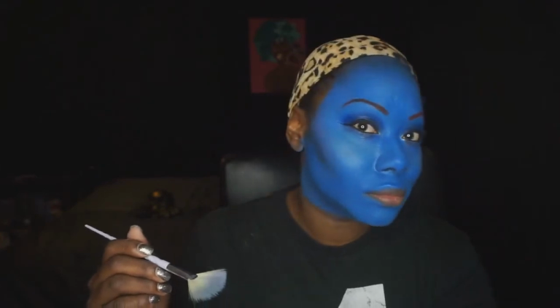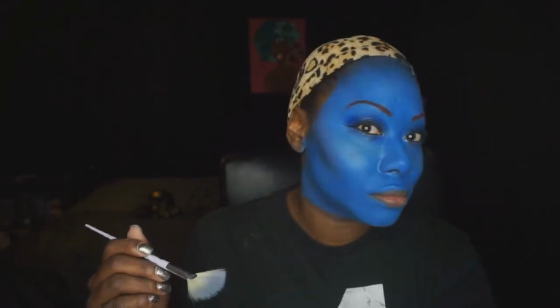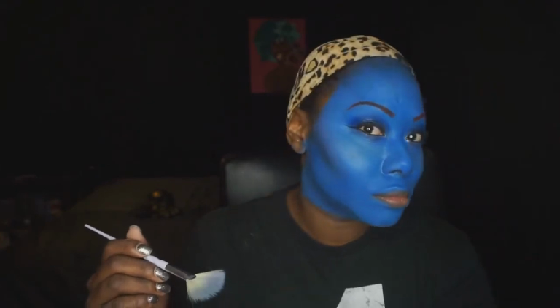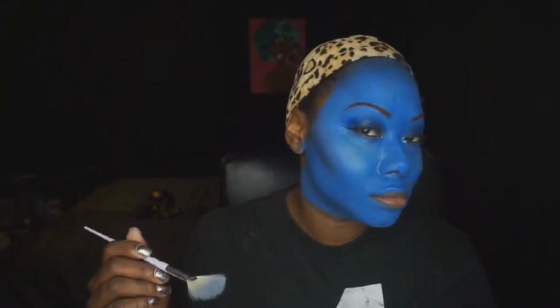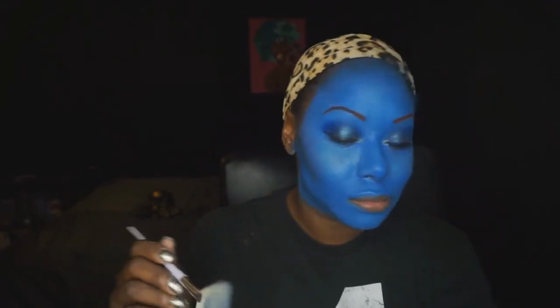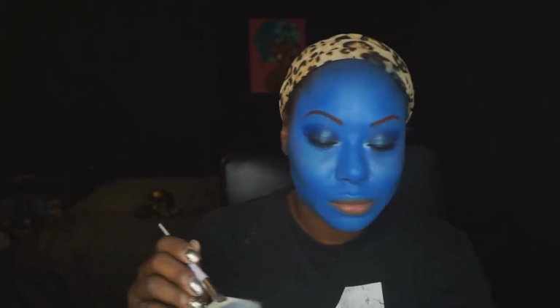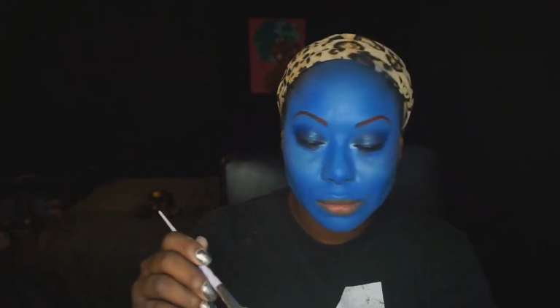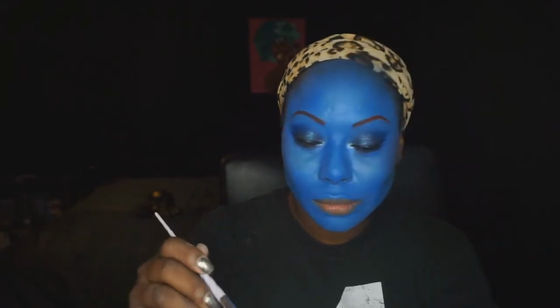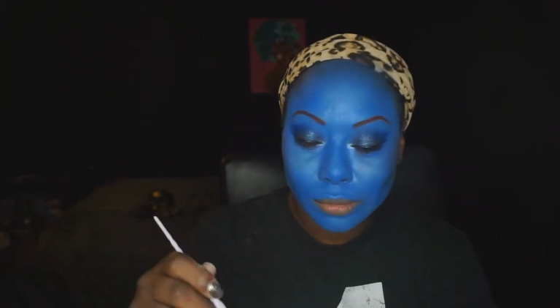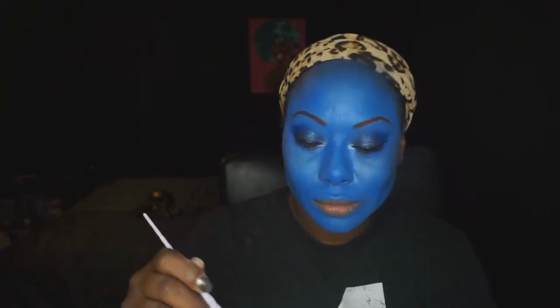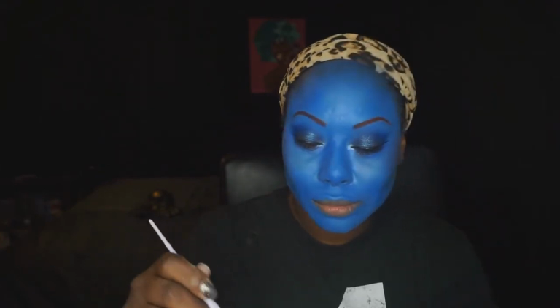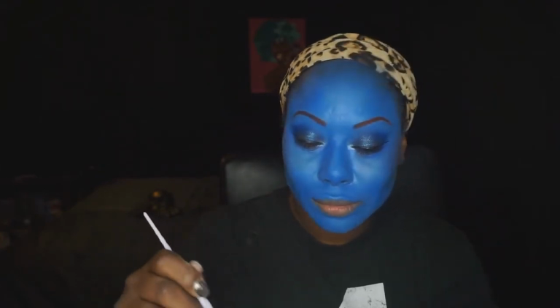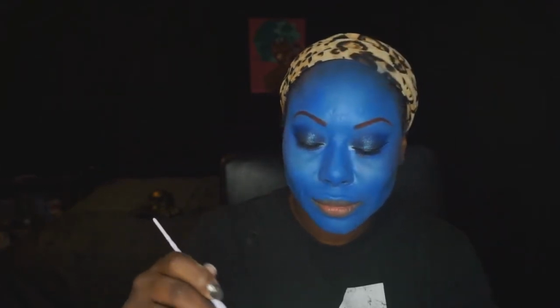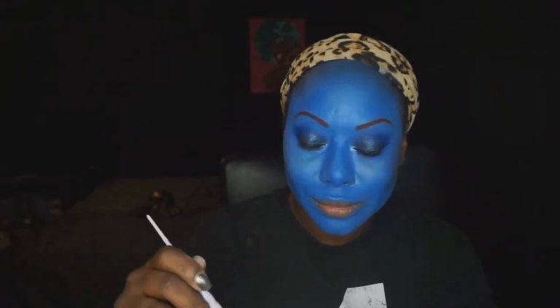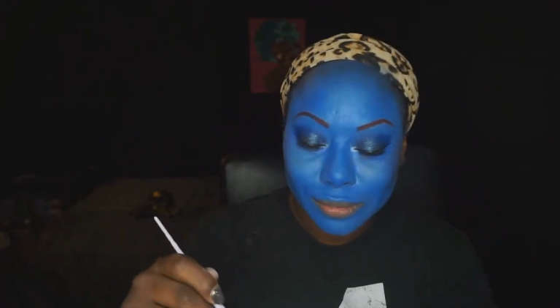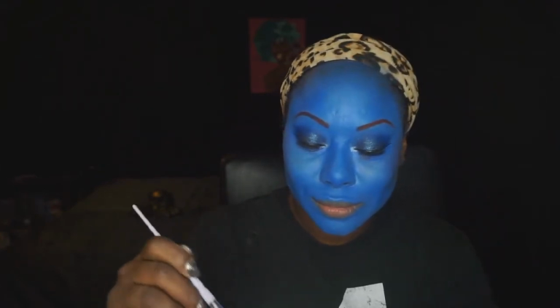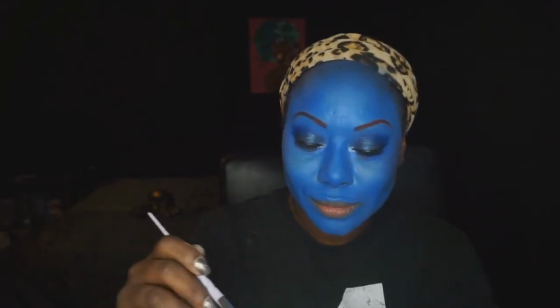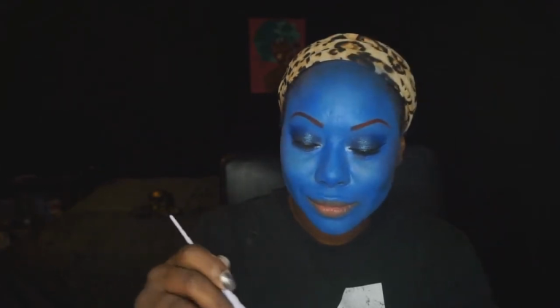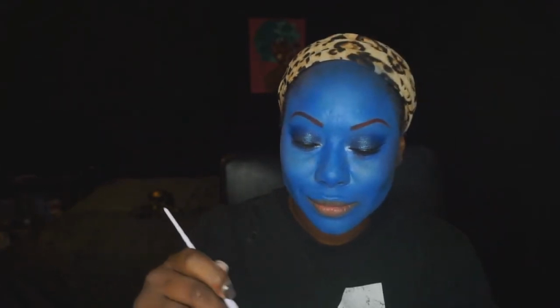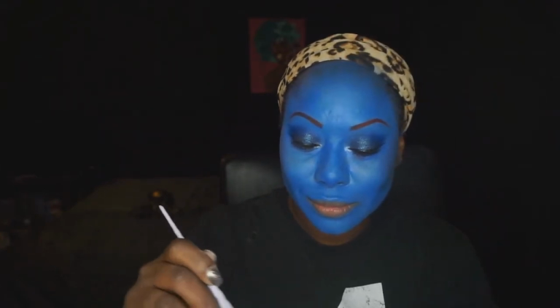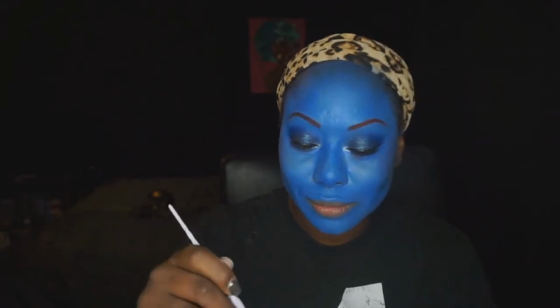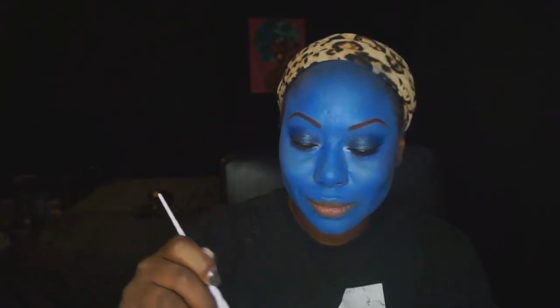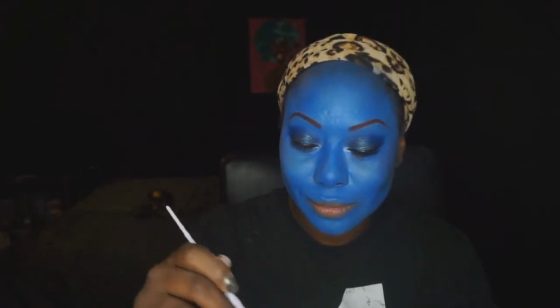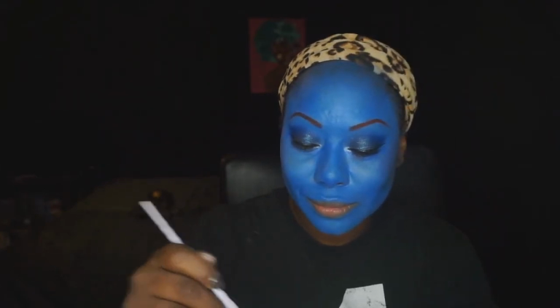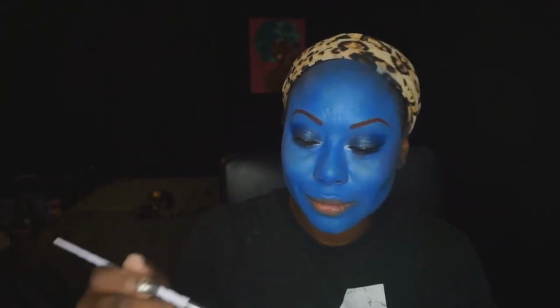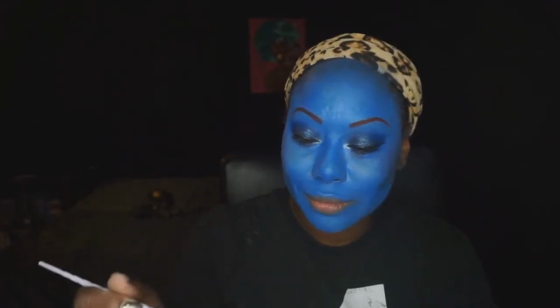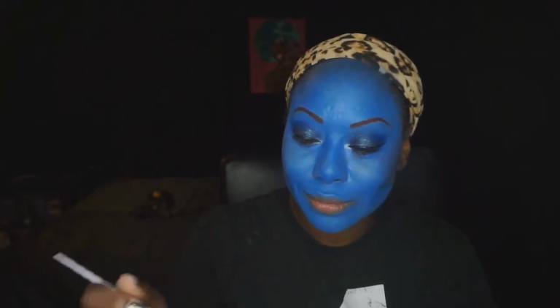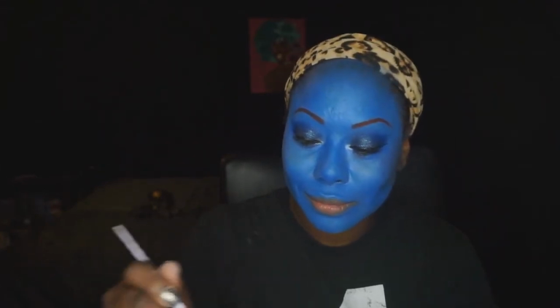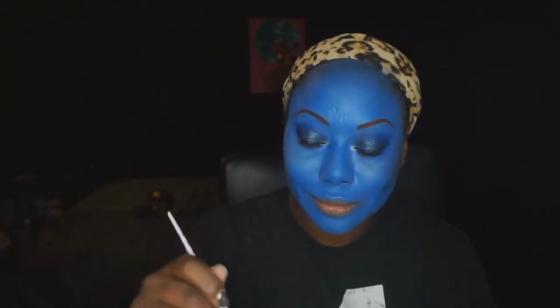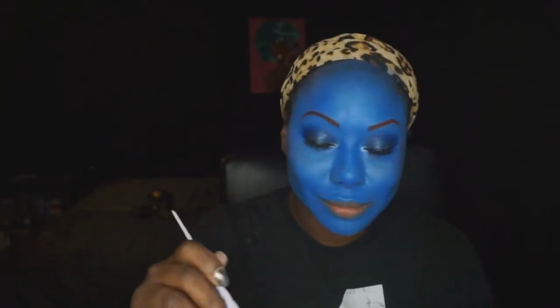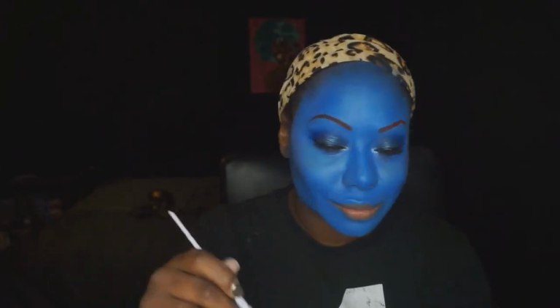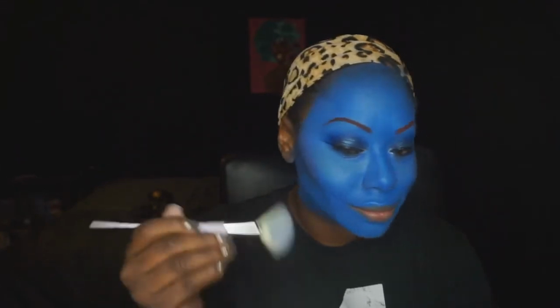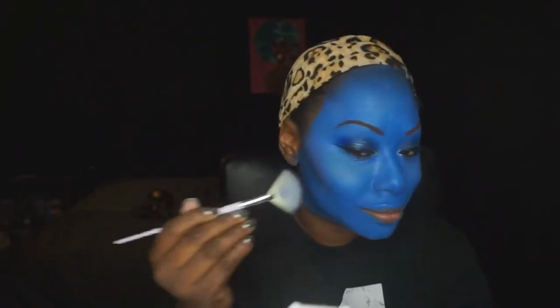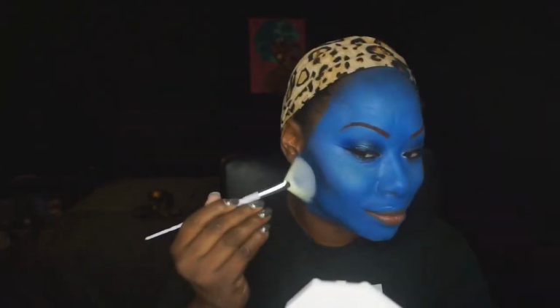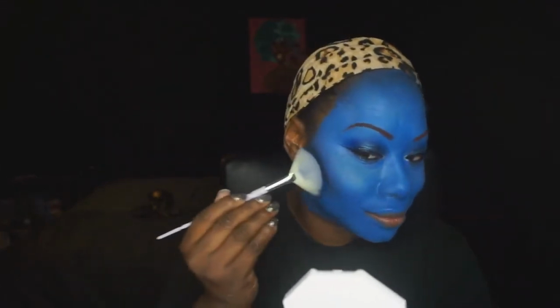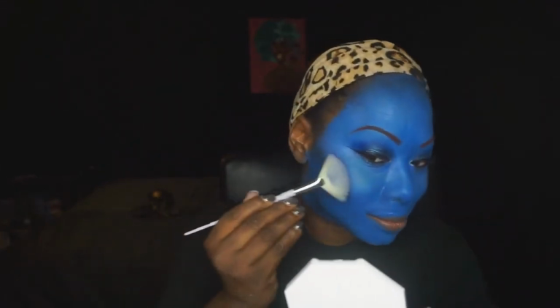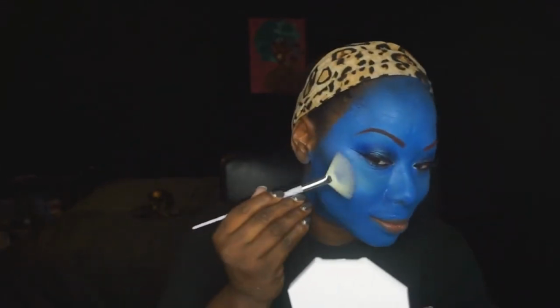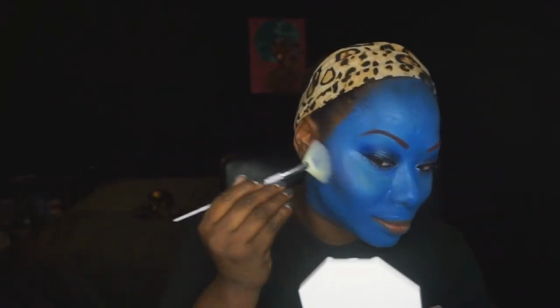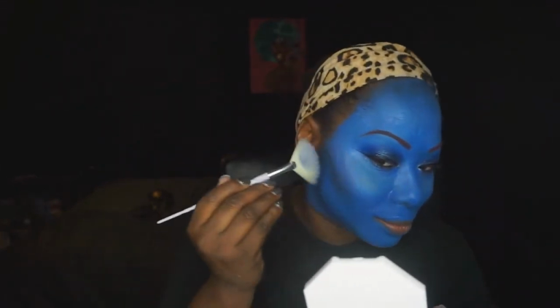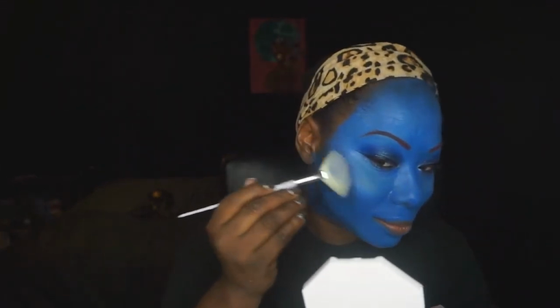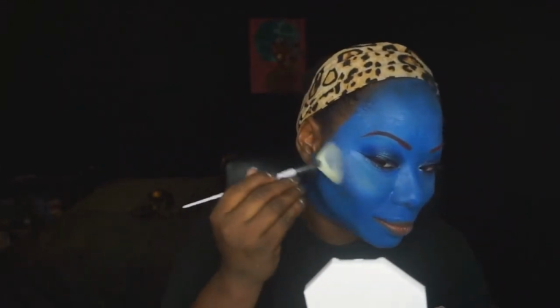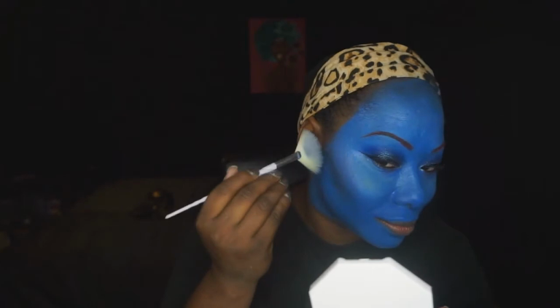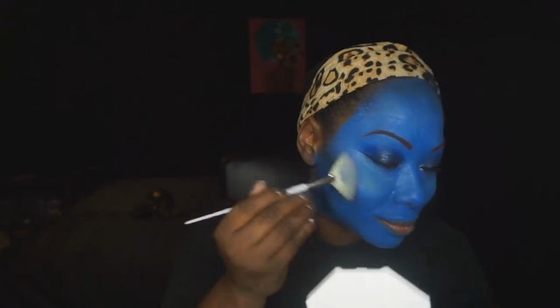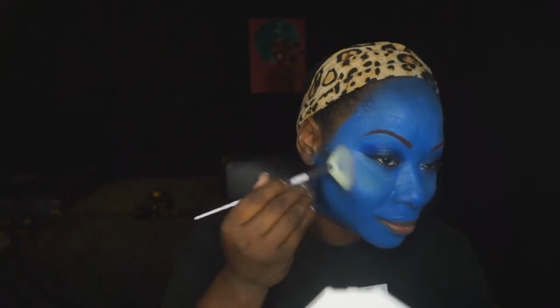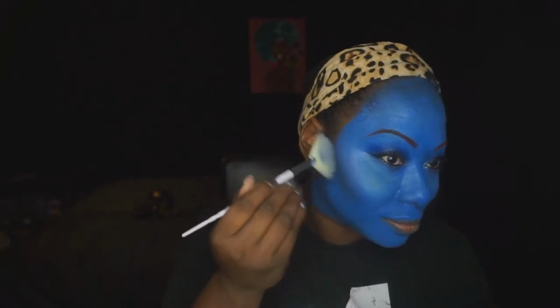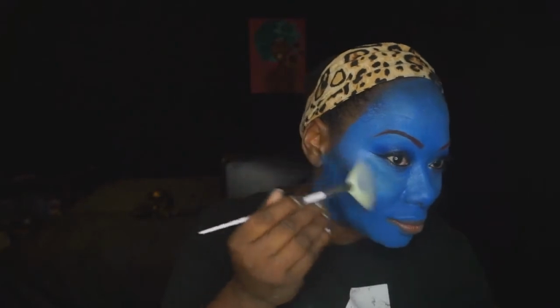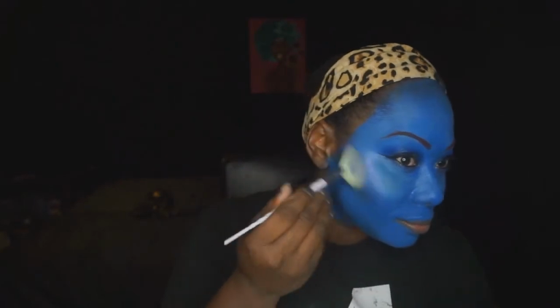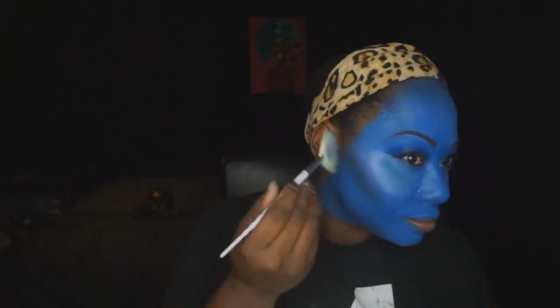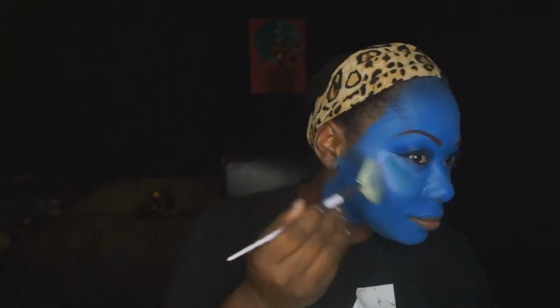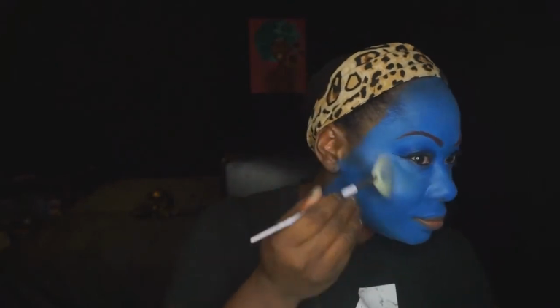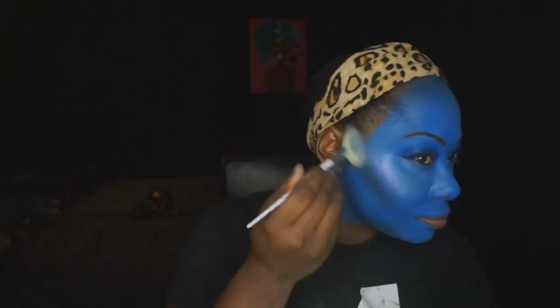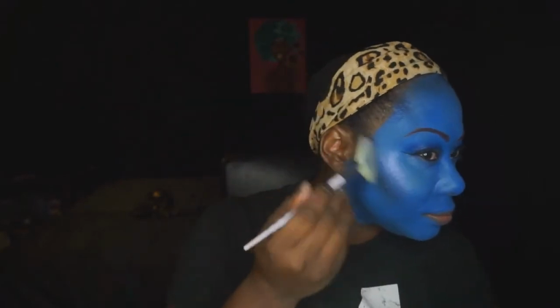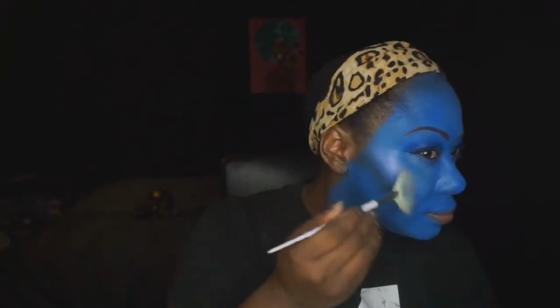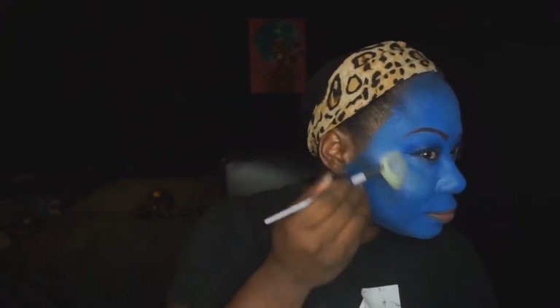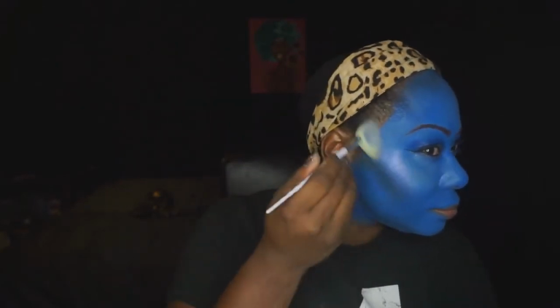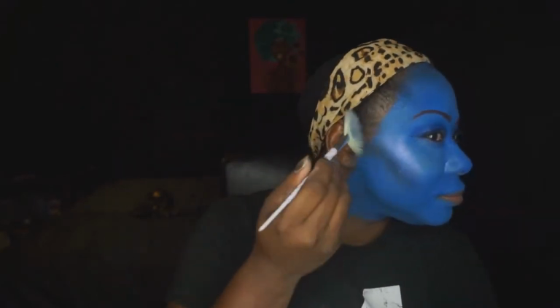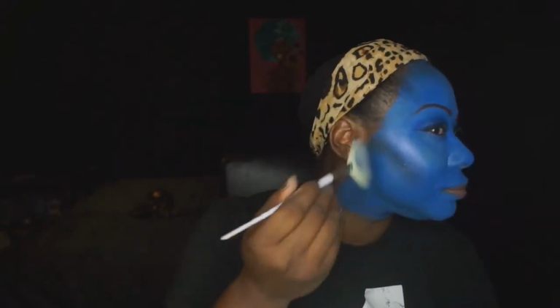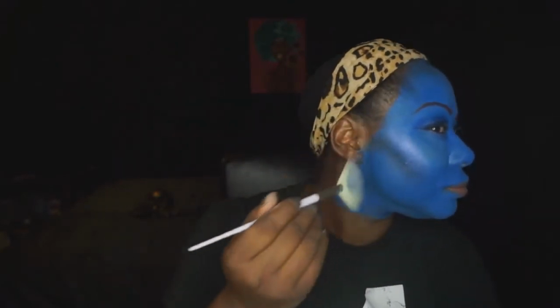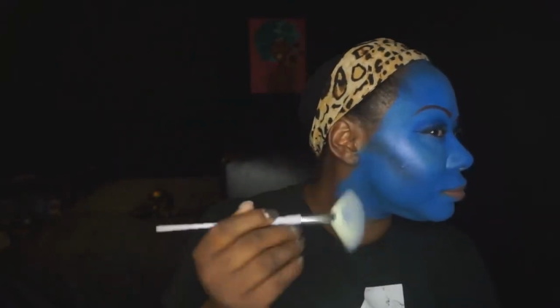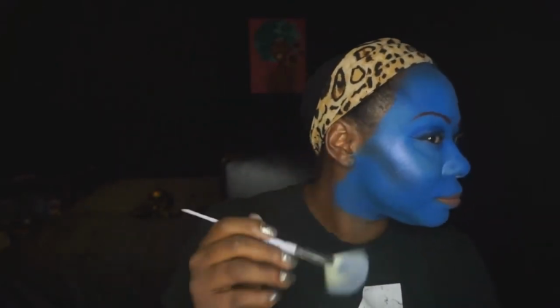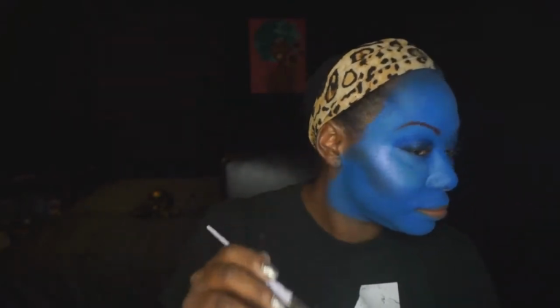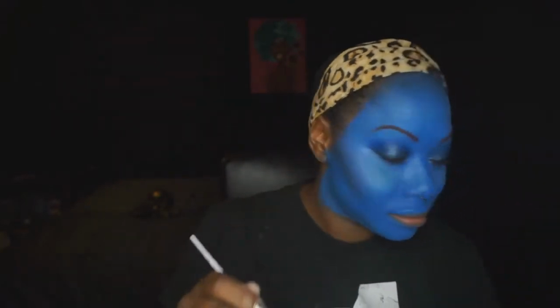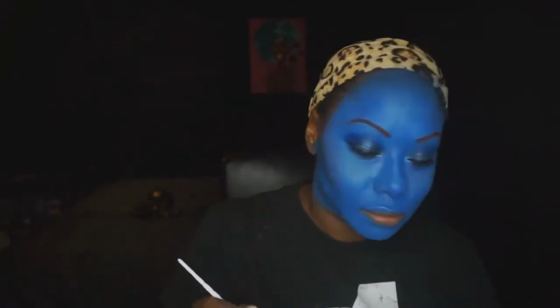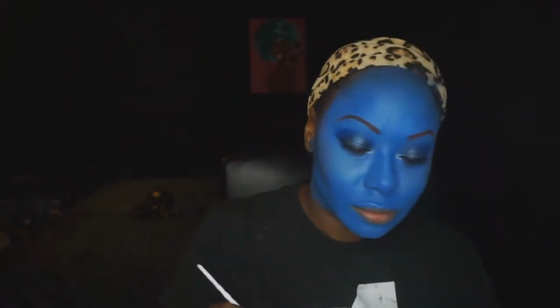Looking at this after the fact, the purple is what I used the most, and I barely topped it with the pink.